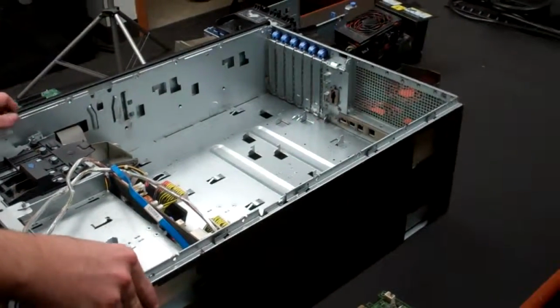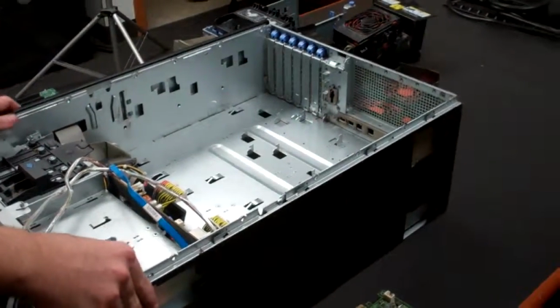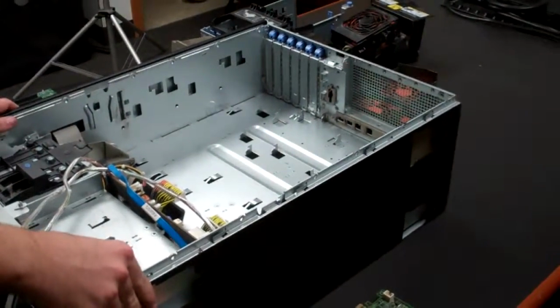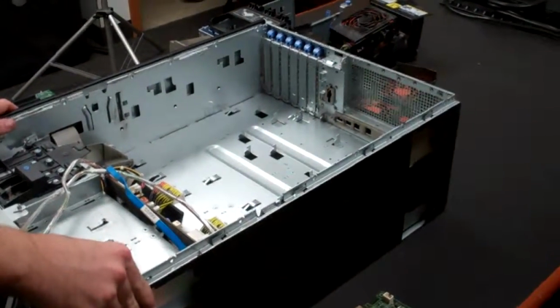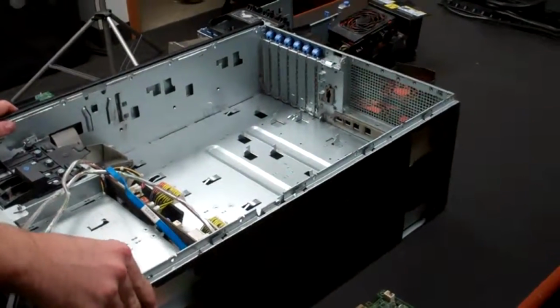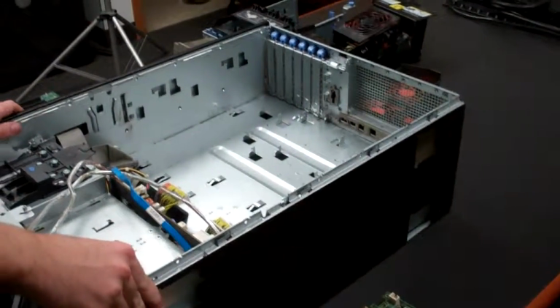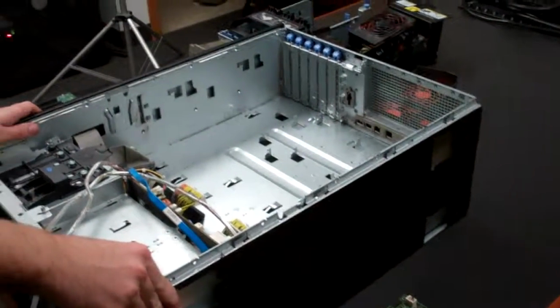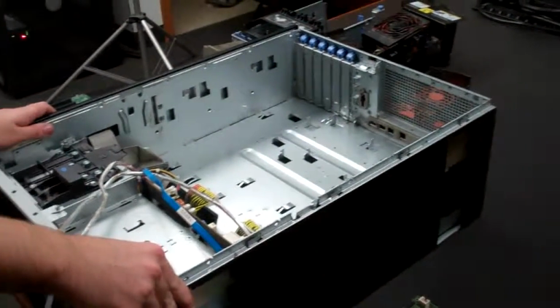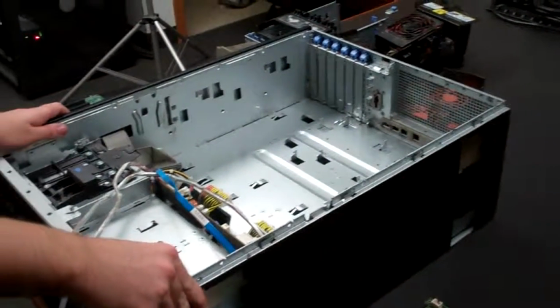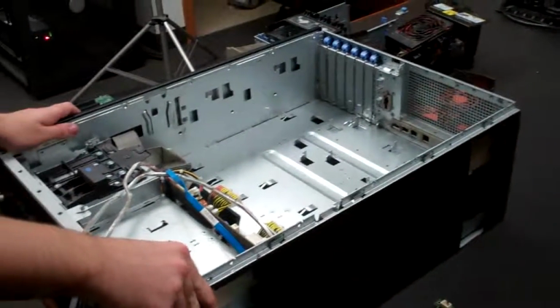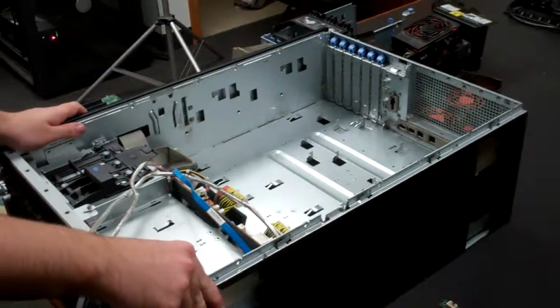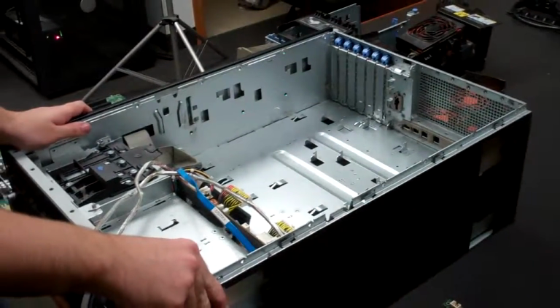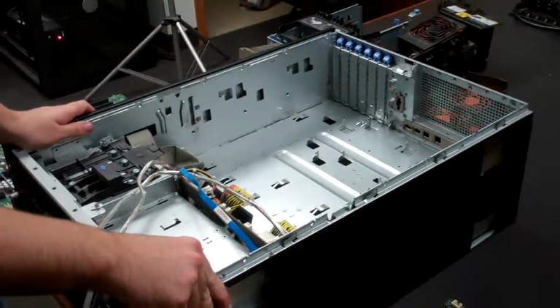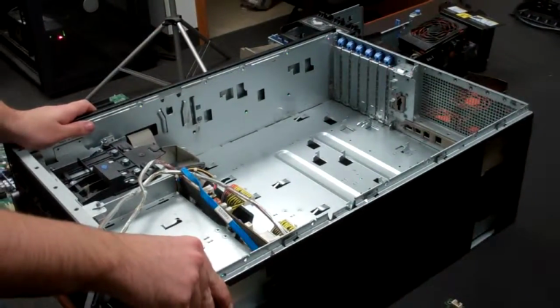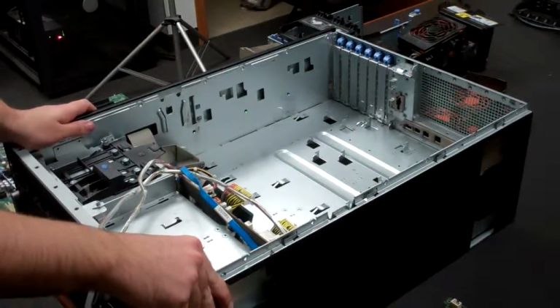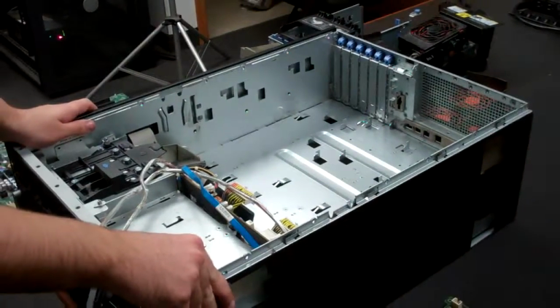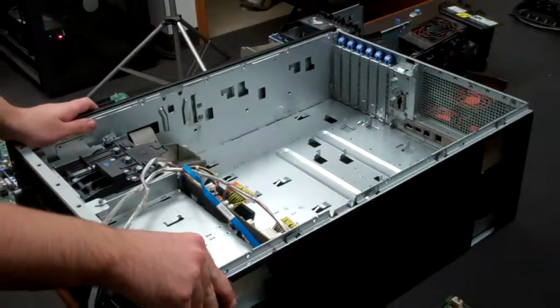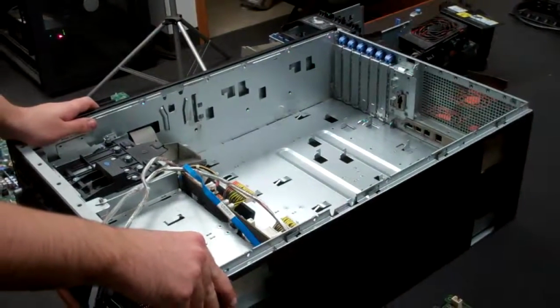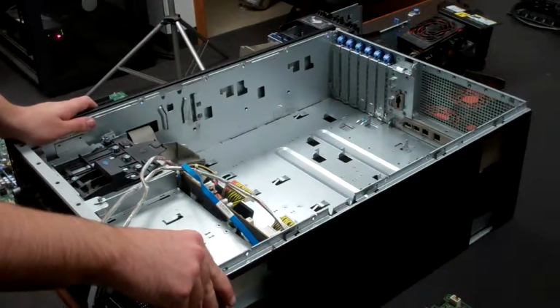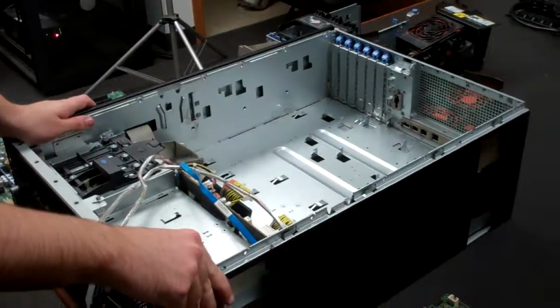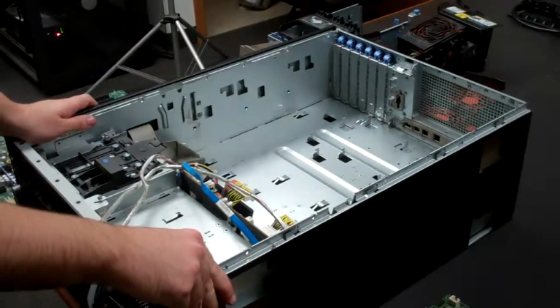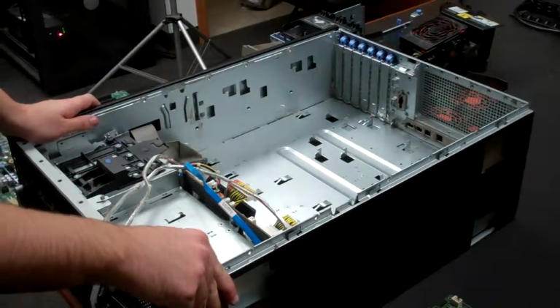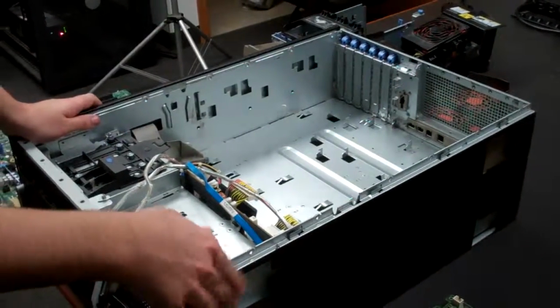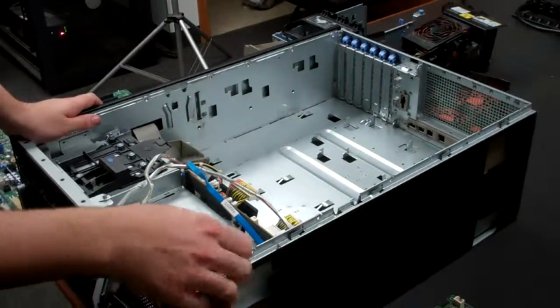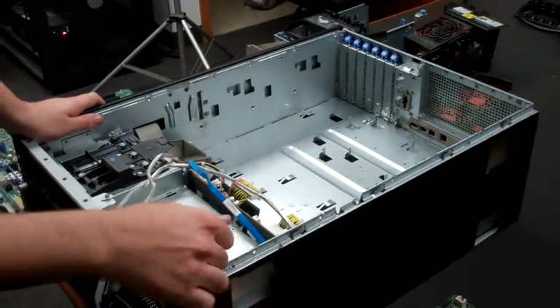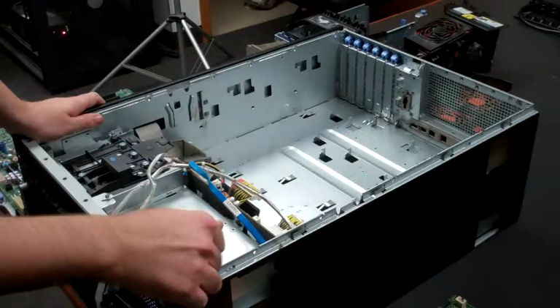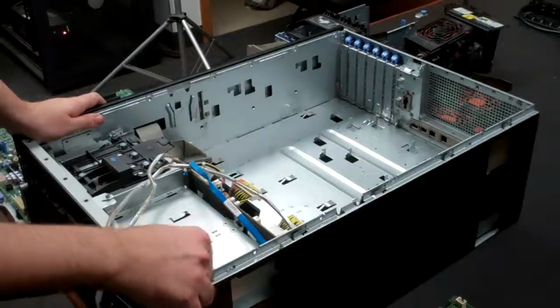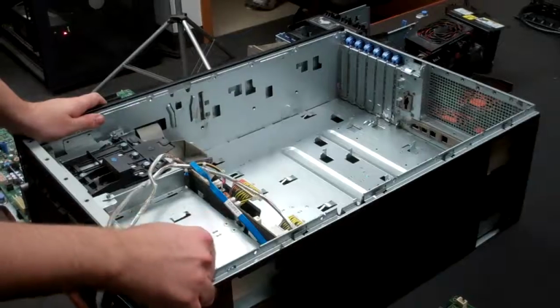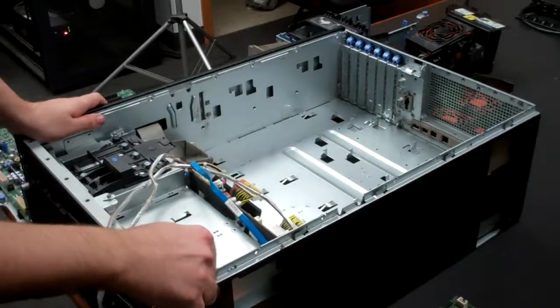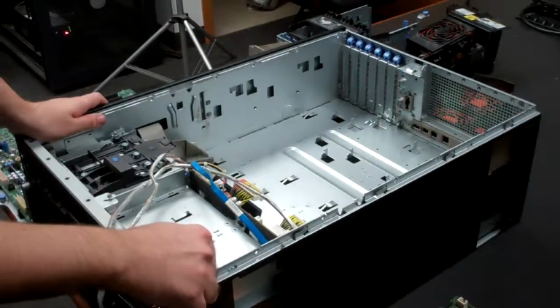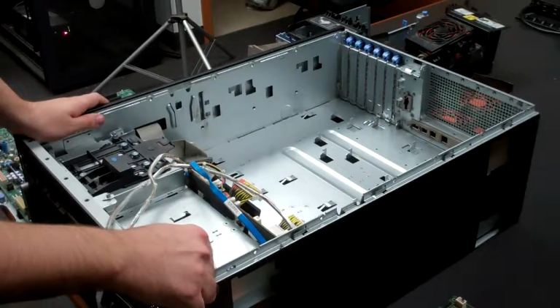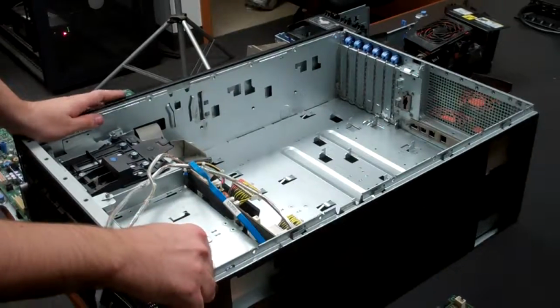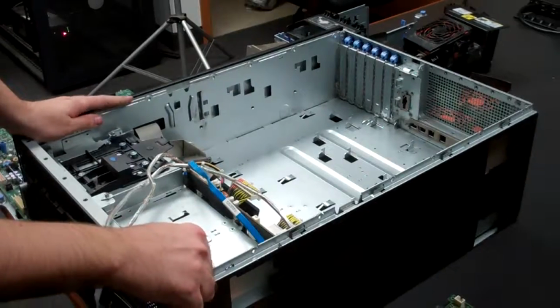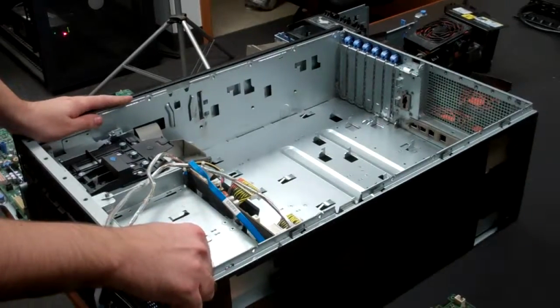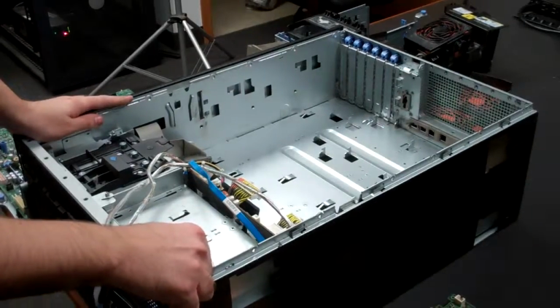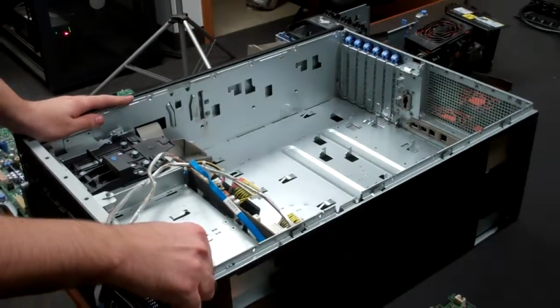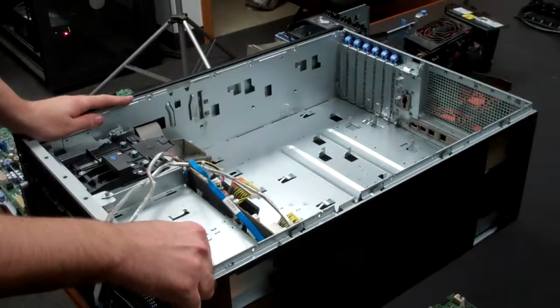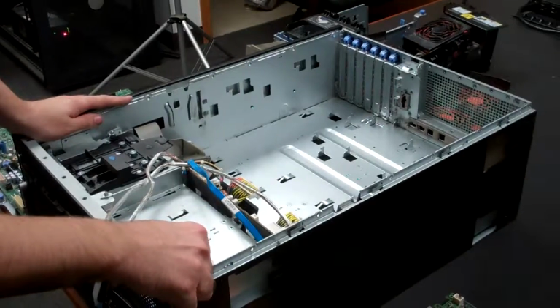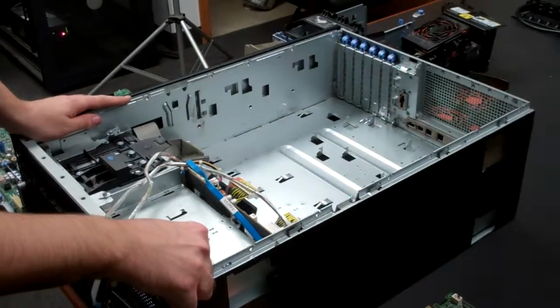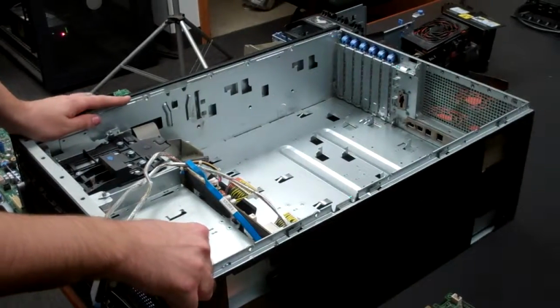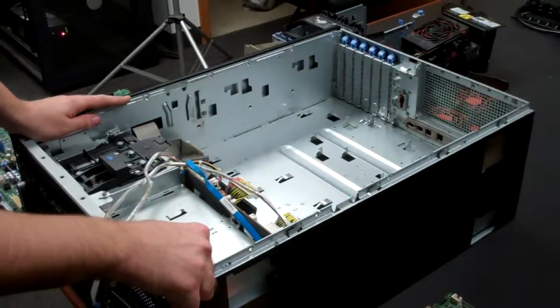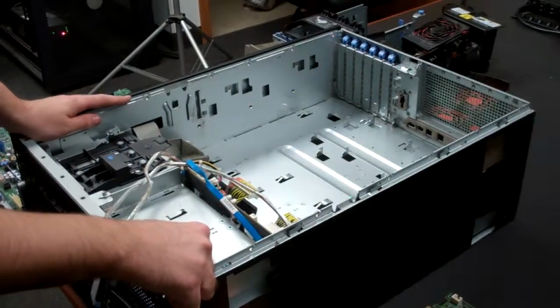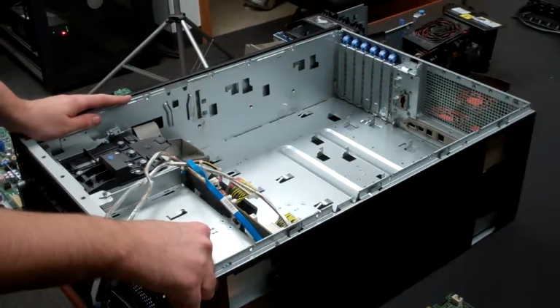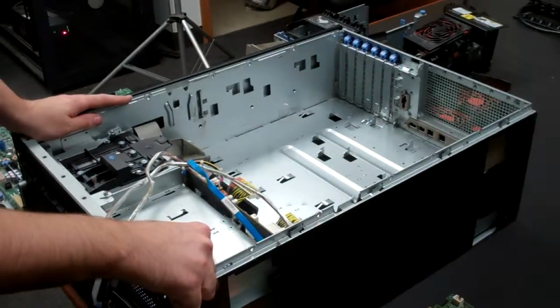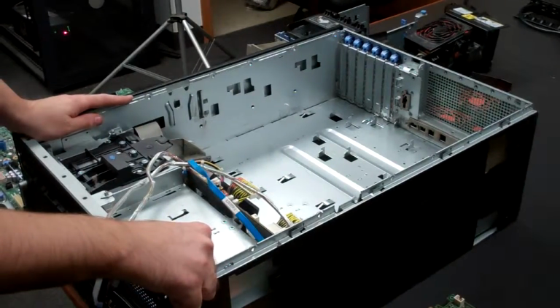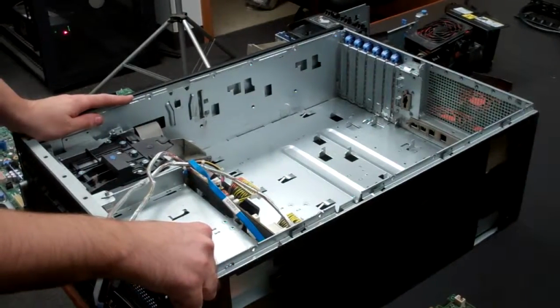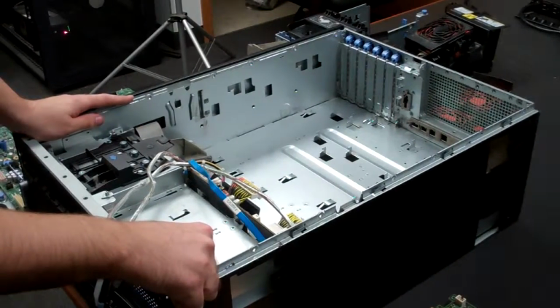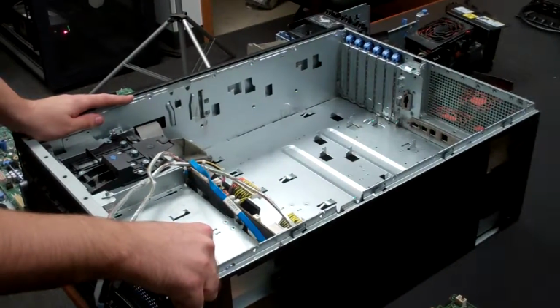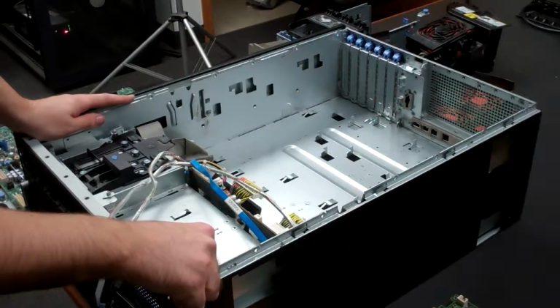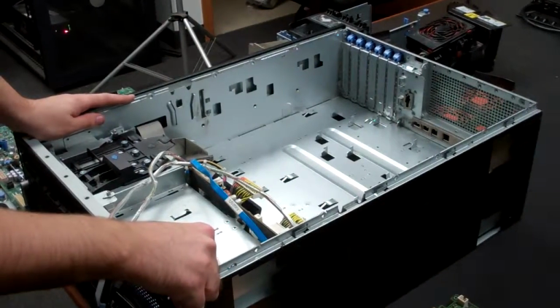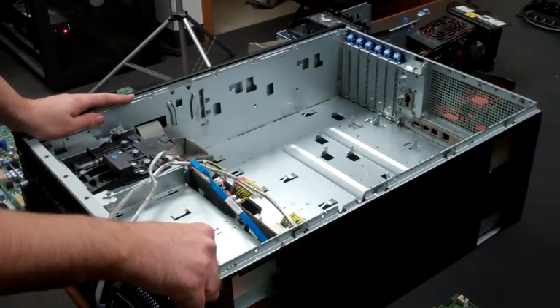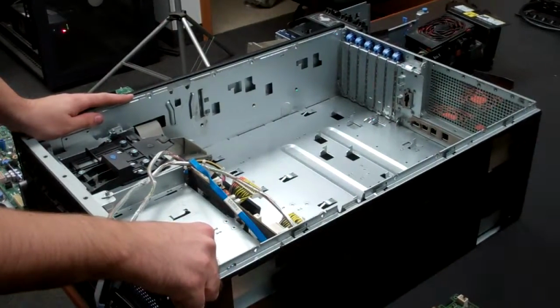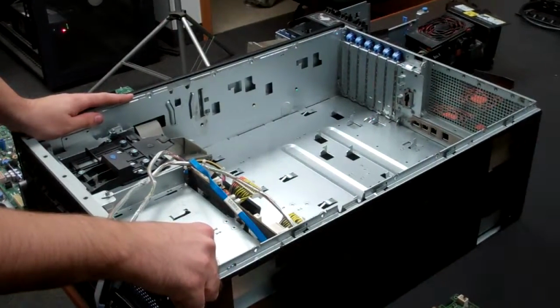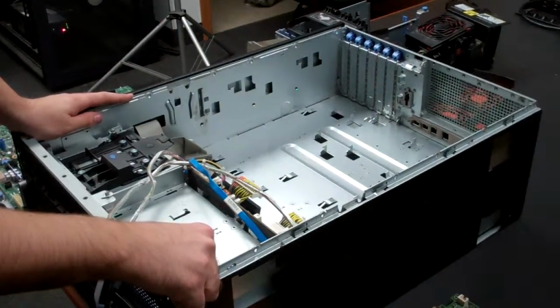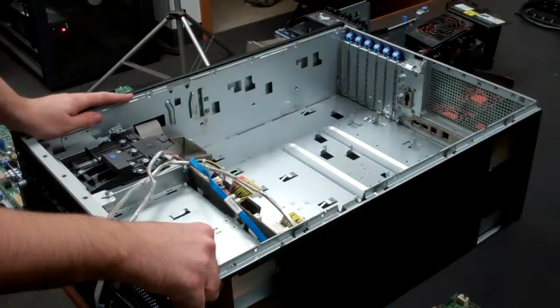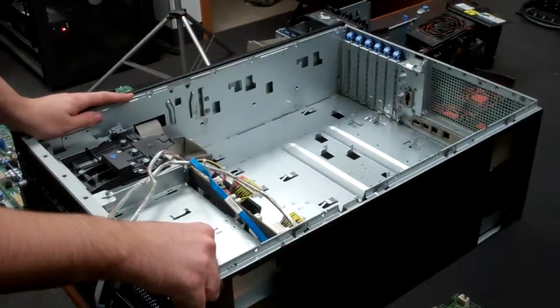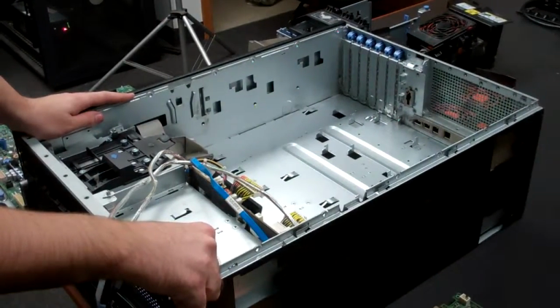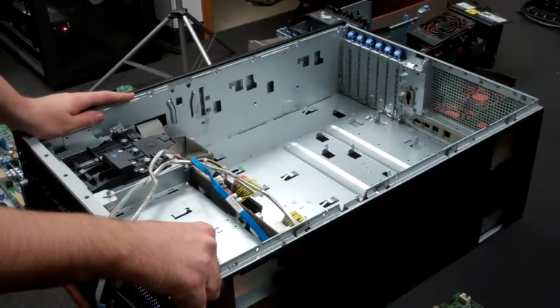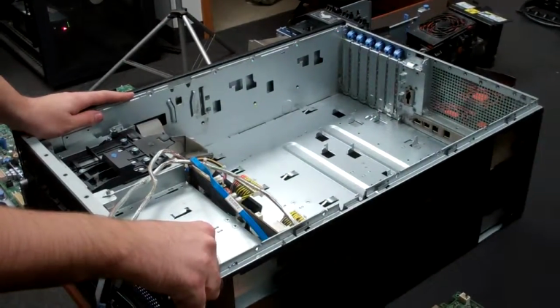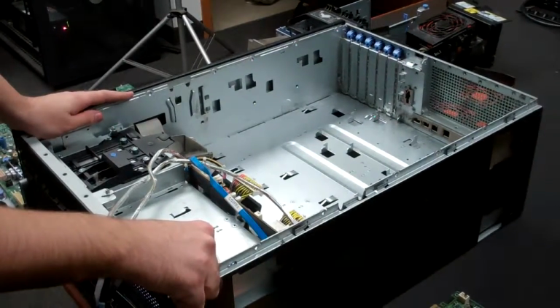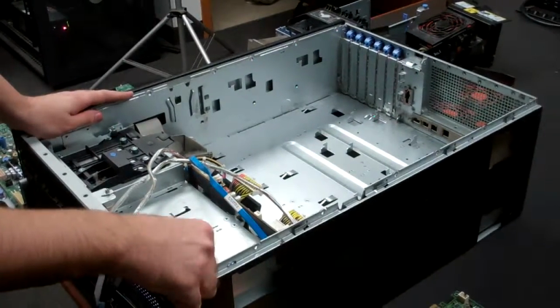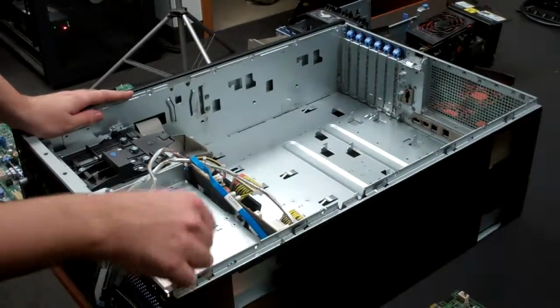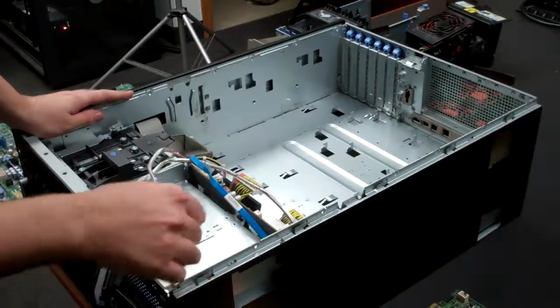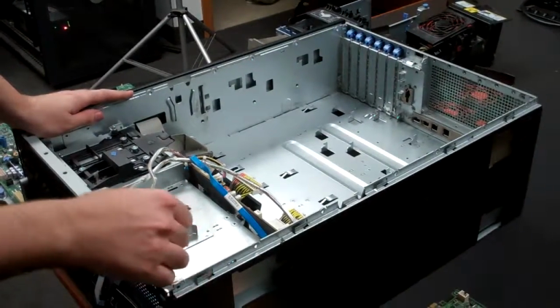Hi, I'm Dylan from Velocity Tech Solutions. Today I'm going to be doing a video on the installation of a 2900 motherboard.